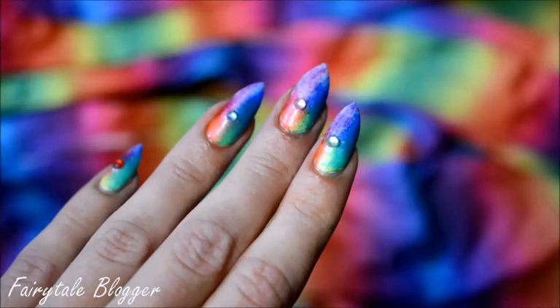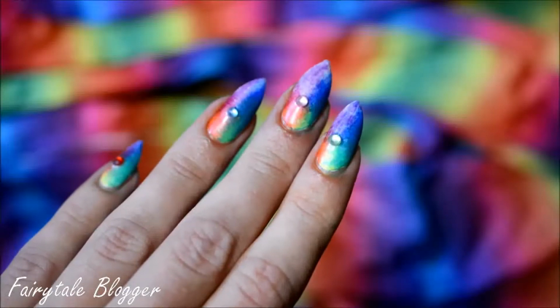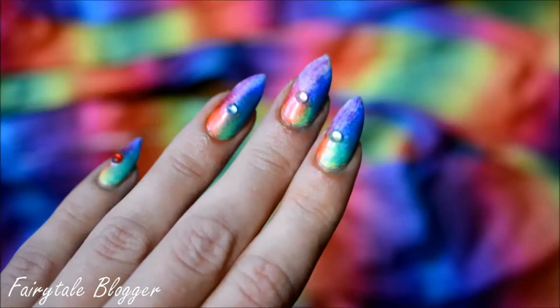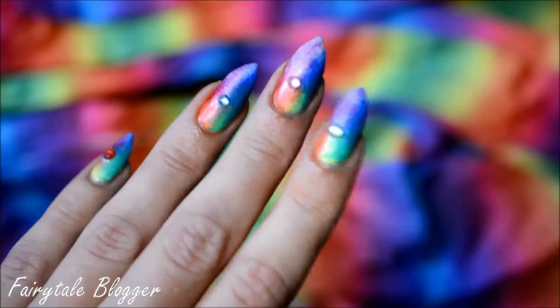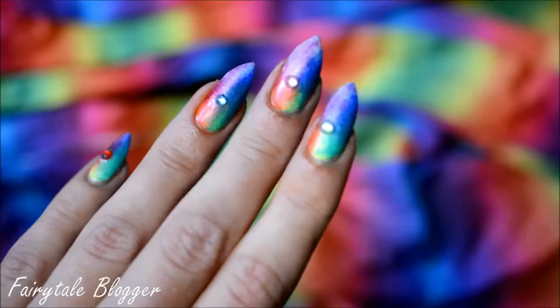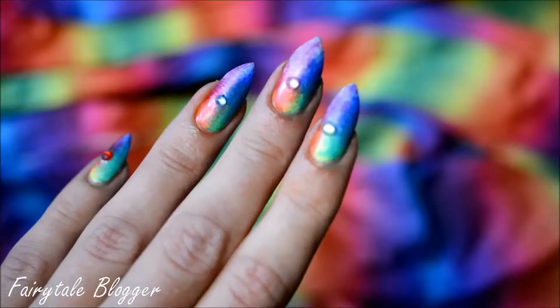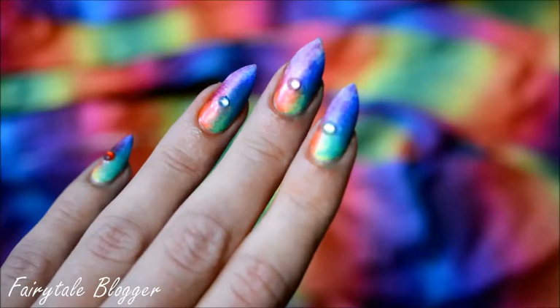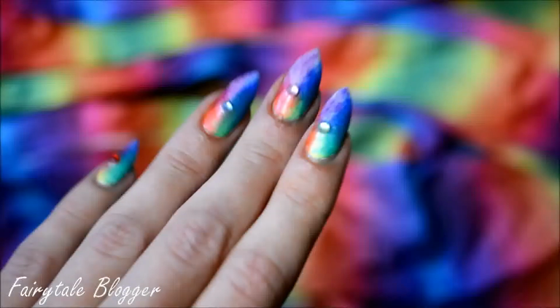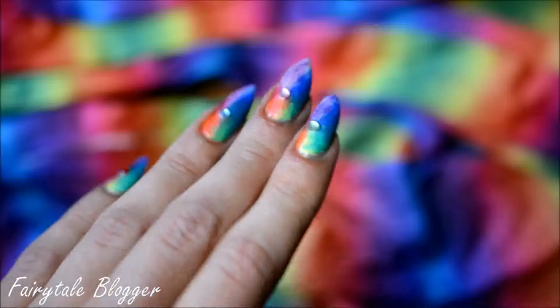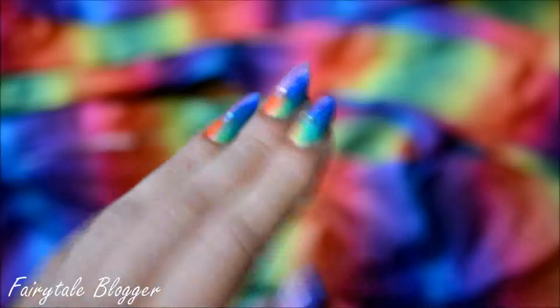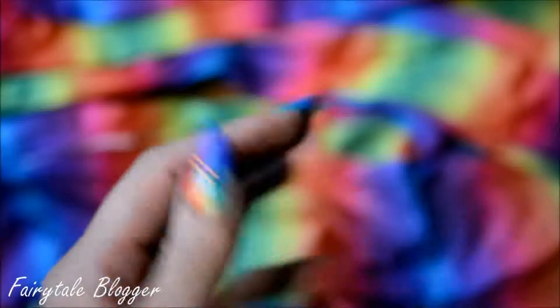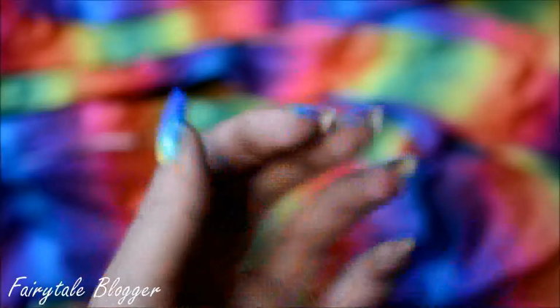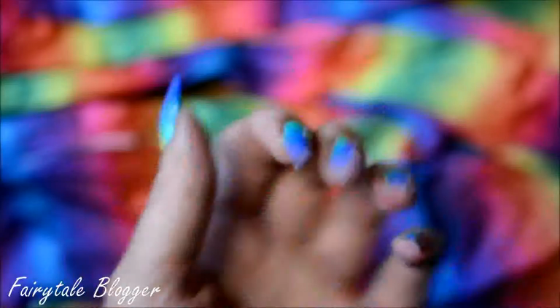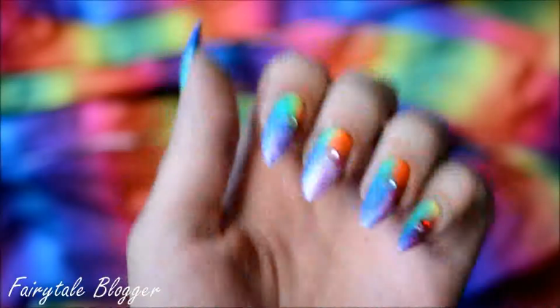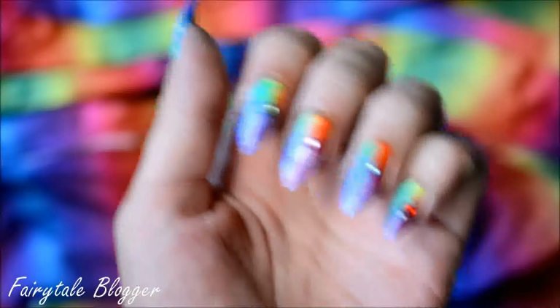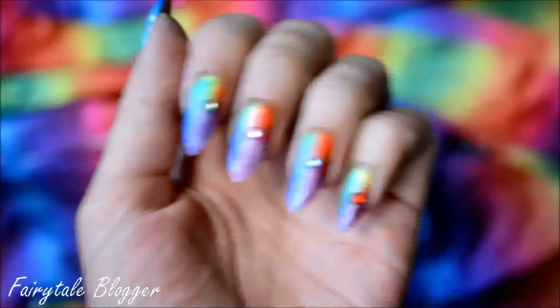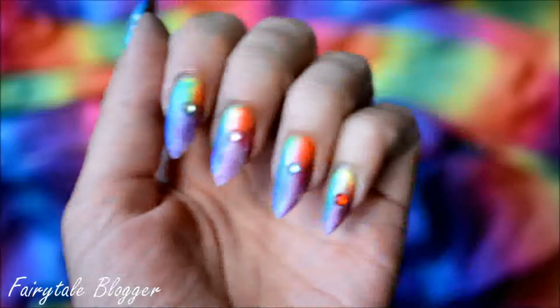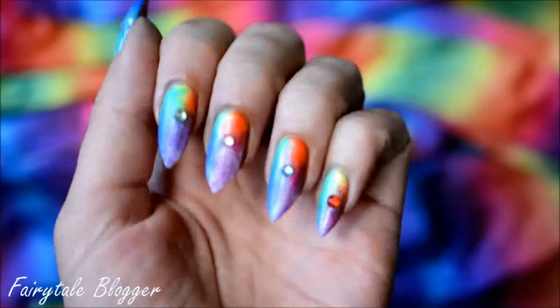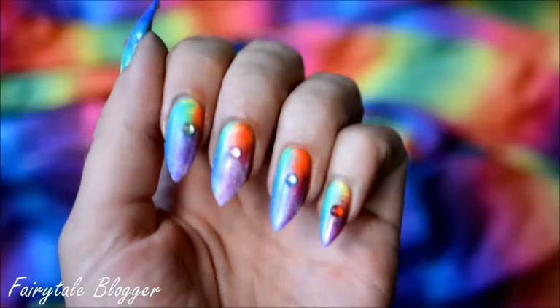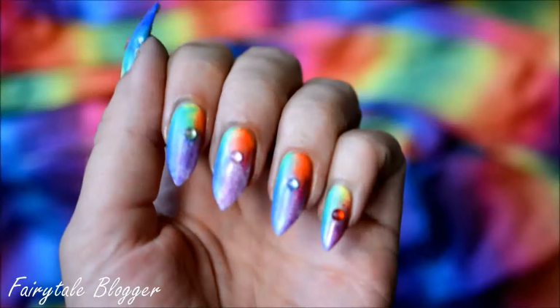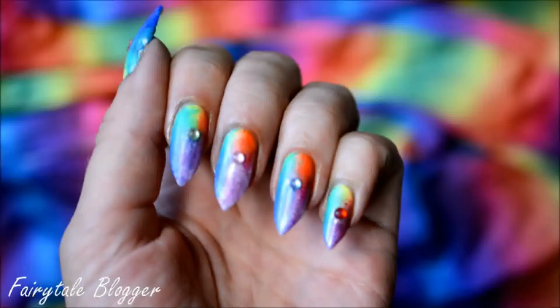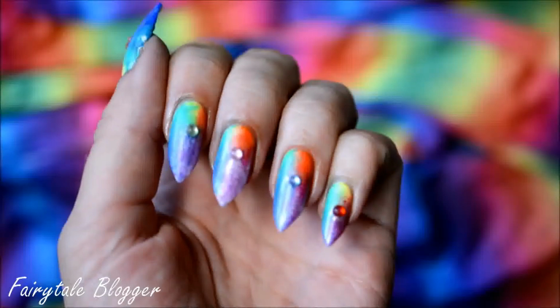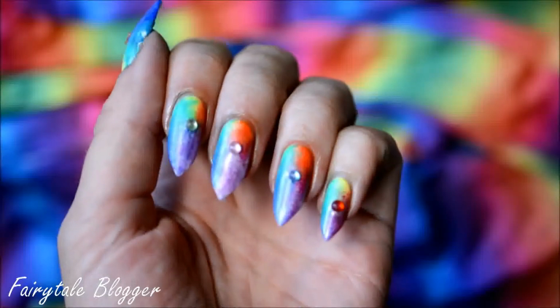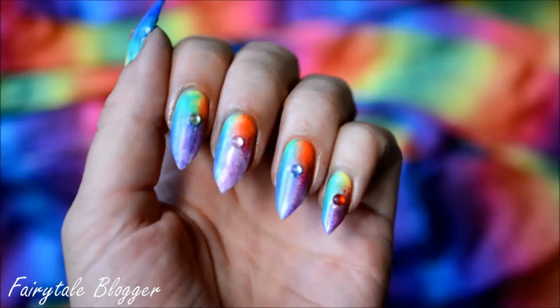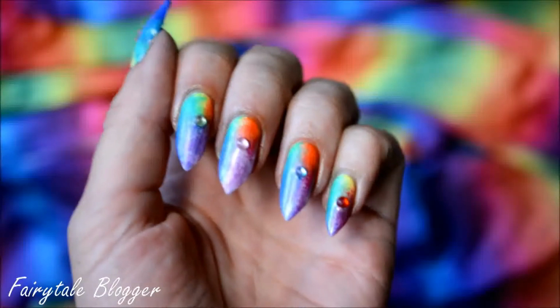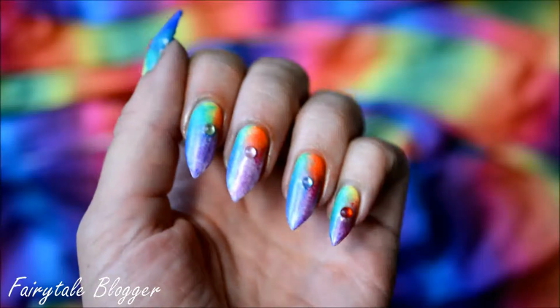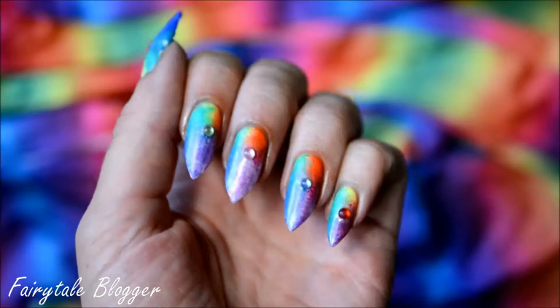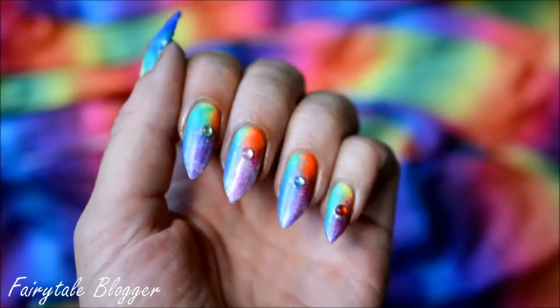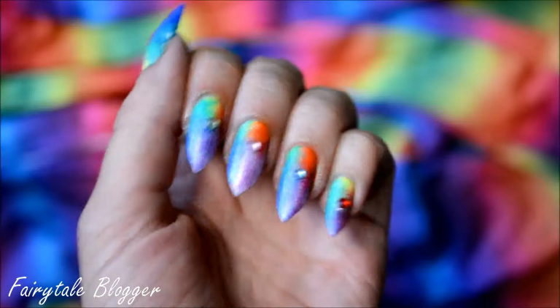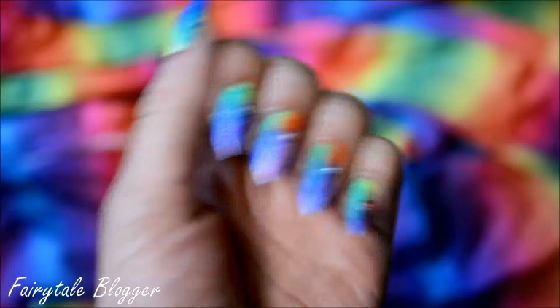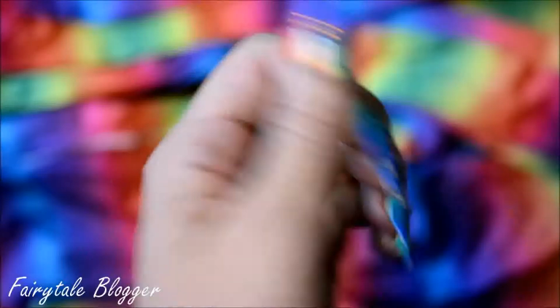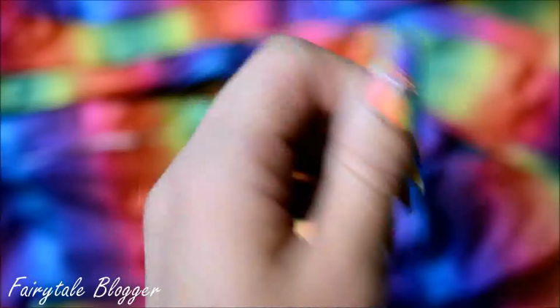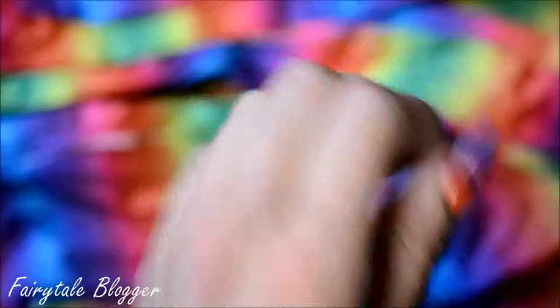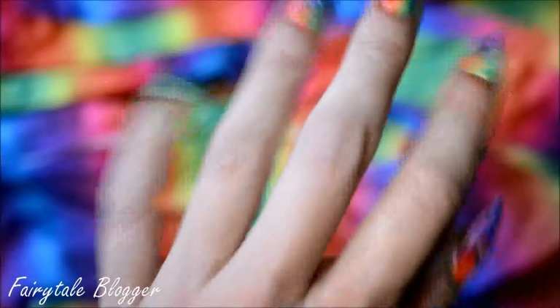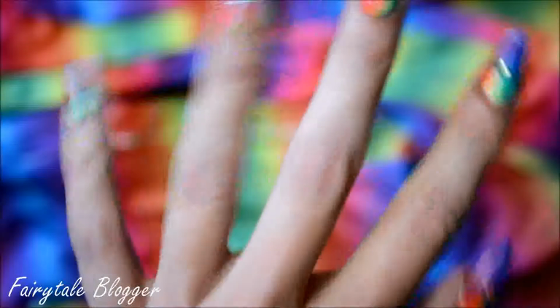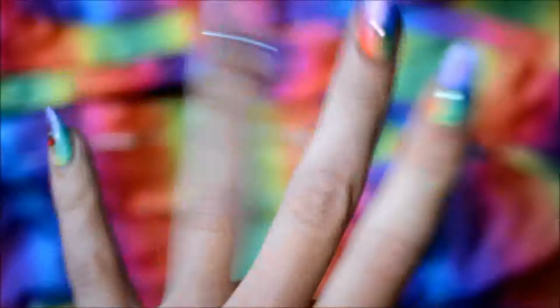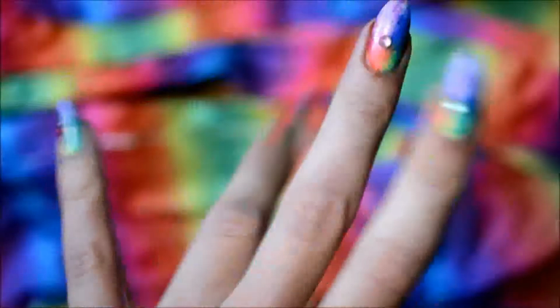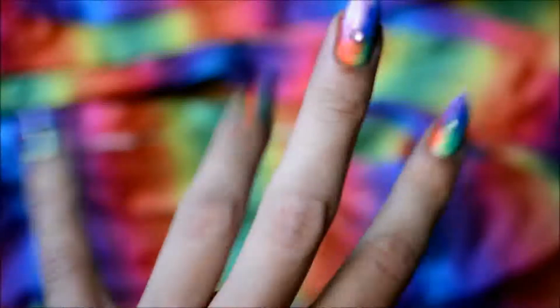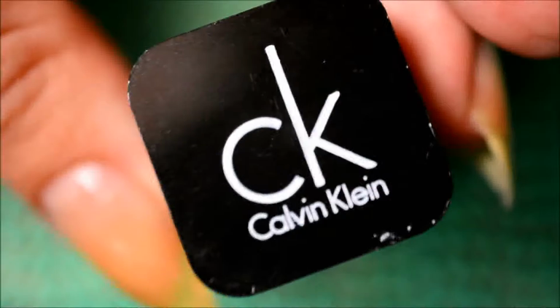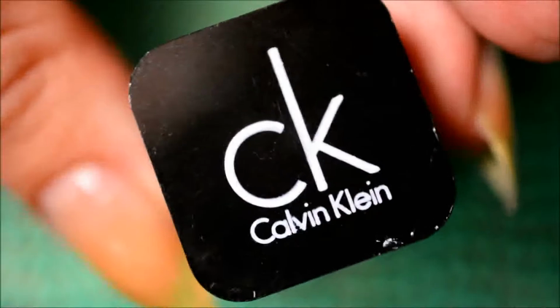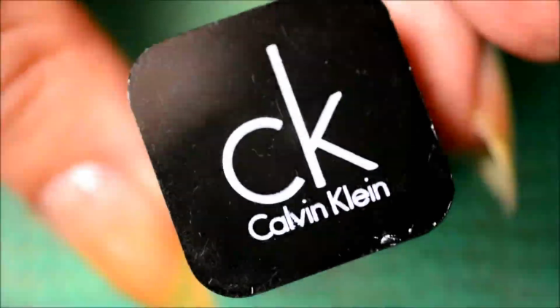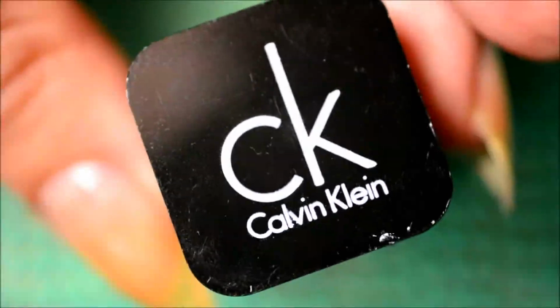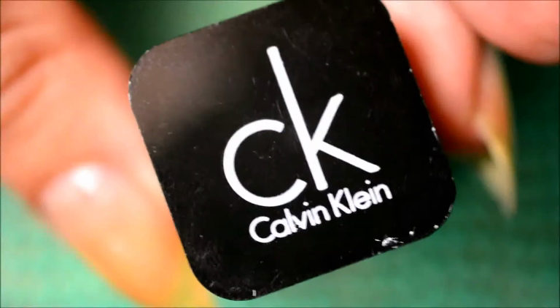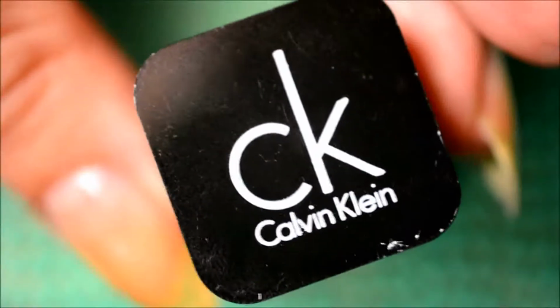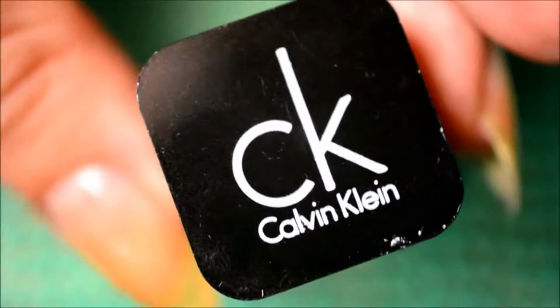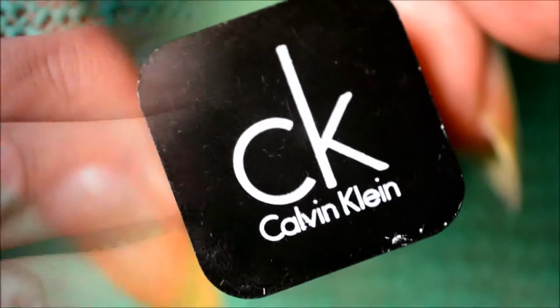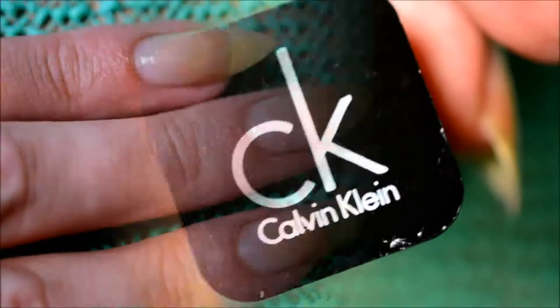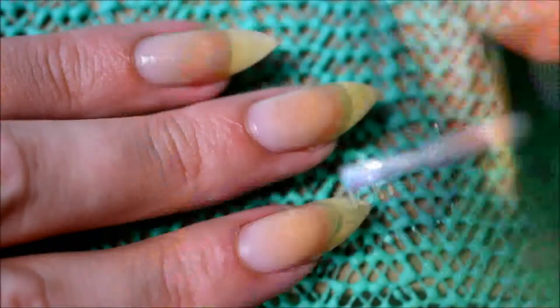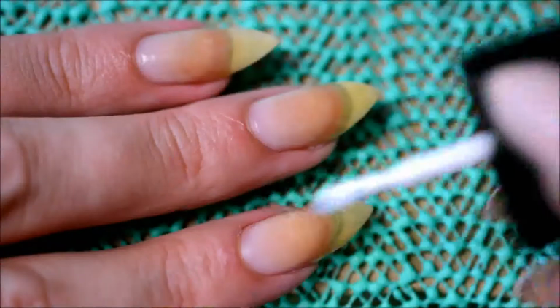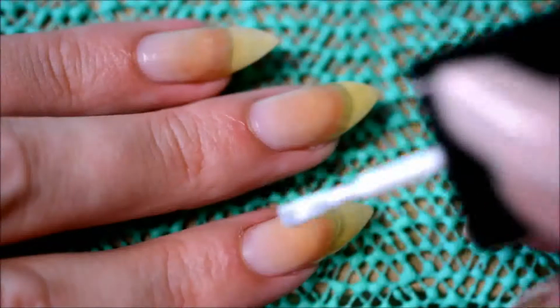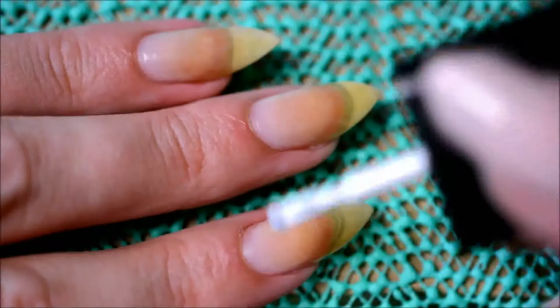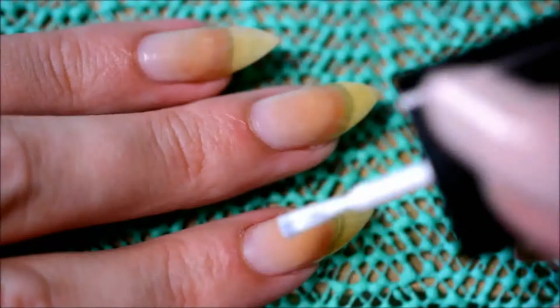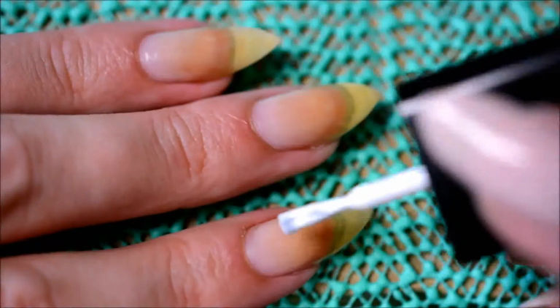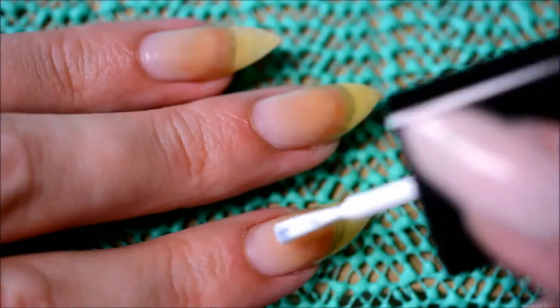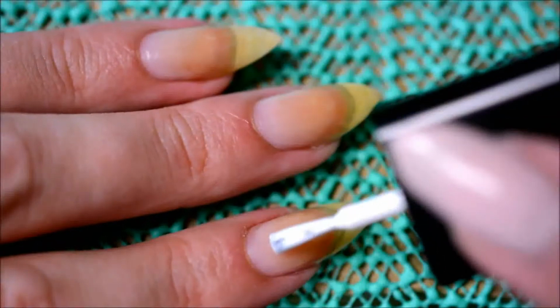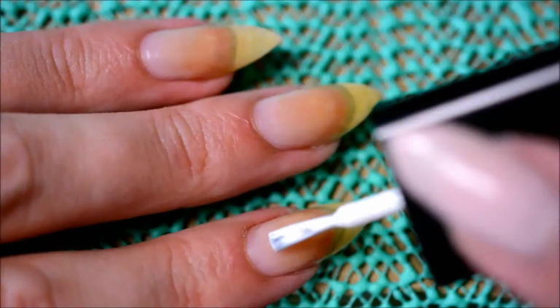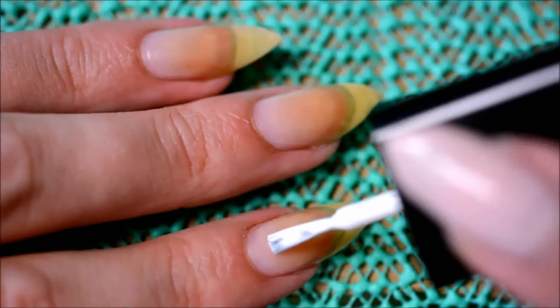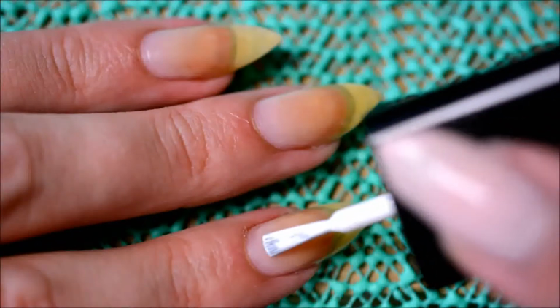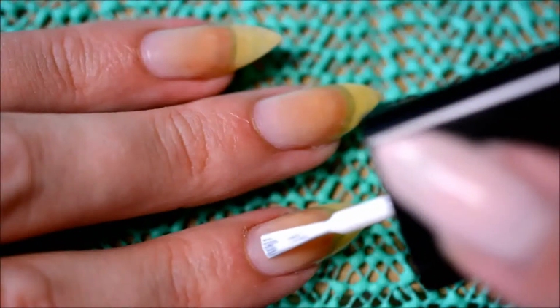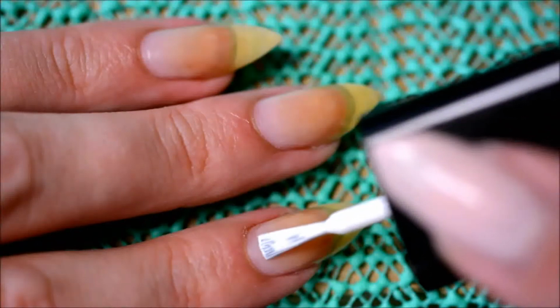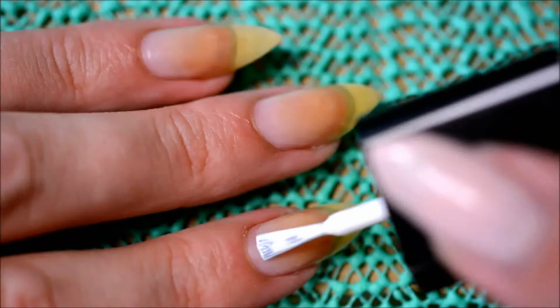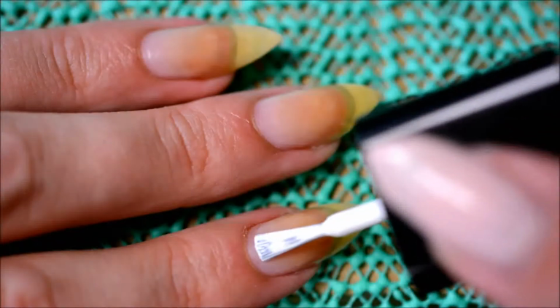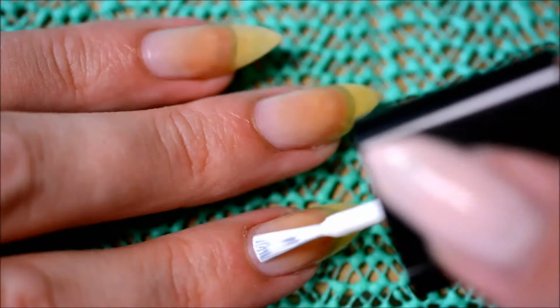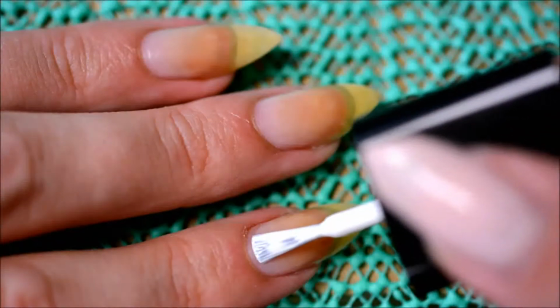Hello! Today I'm going to show you how to do these circle rainbow nails with rhinestones. I'm awful at thinking up names for nail art.